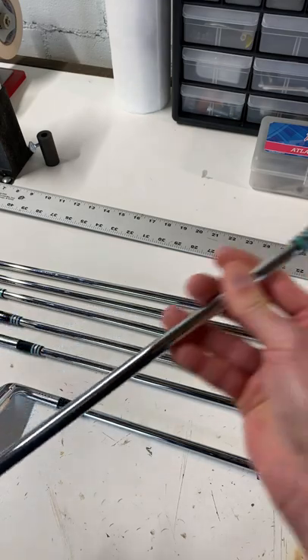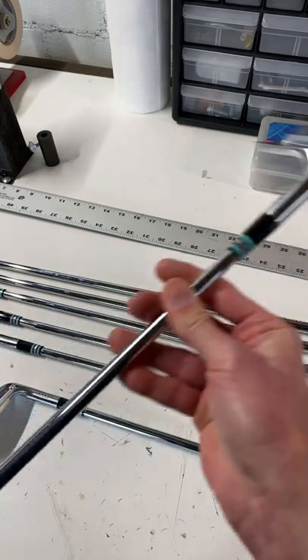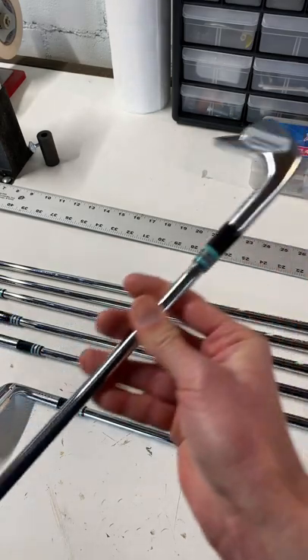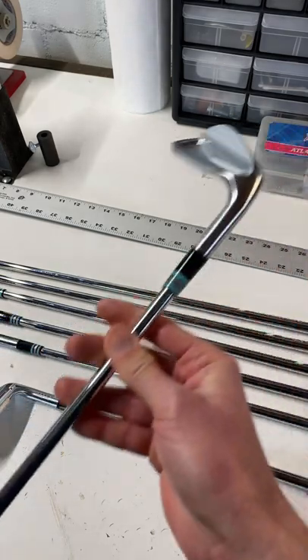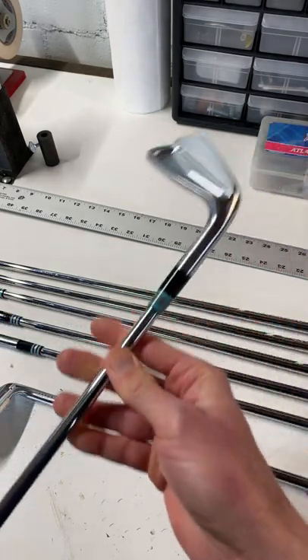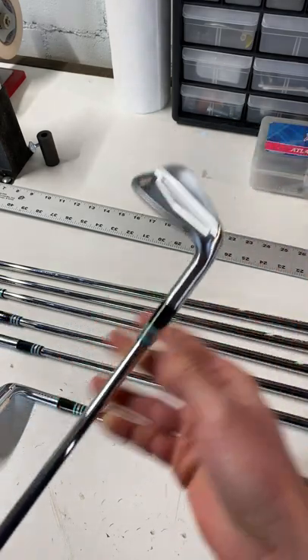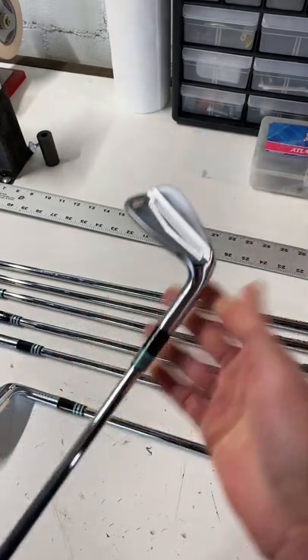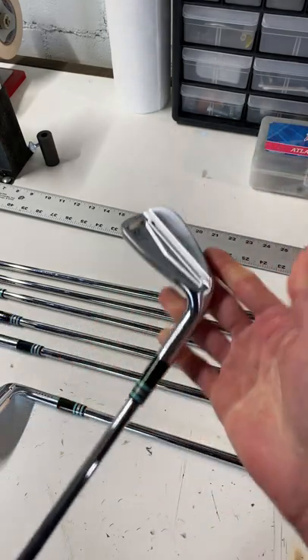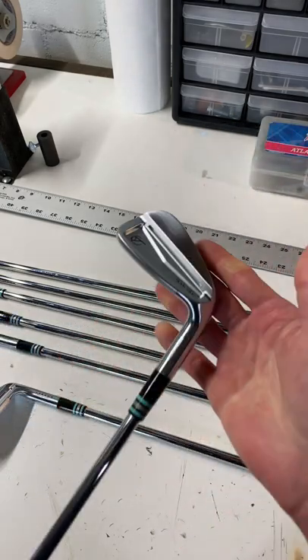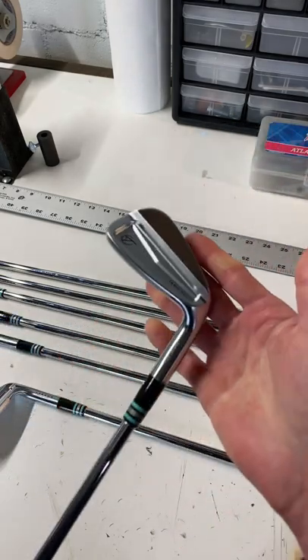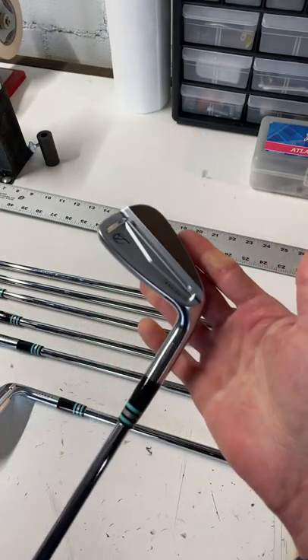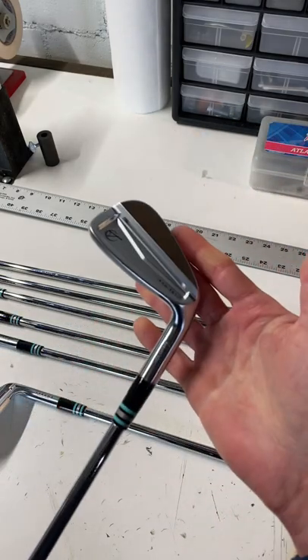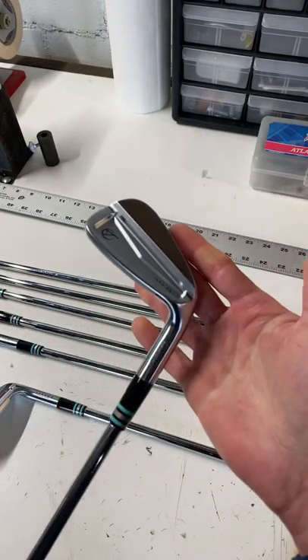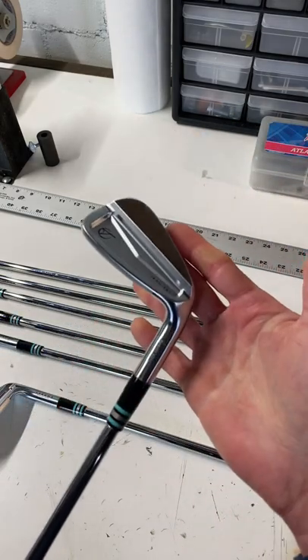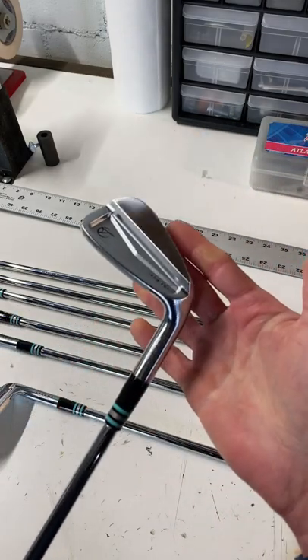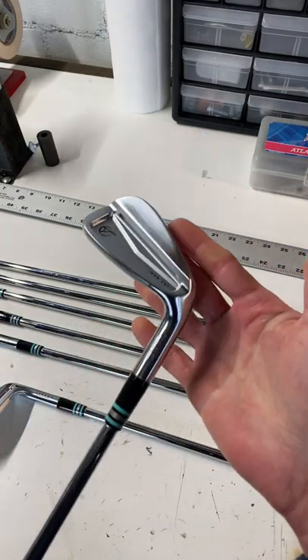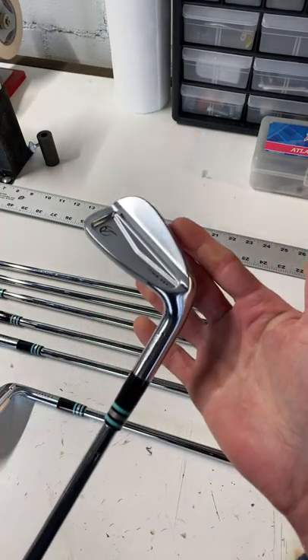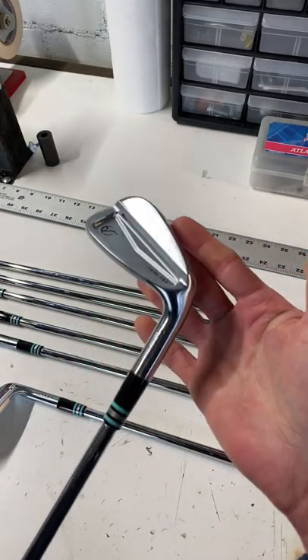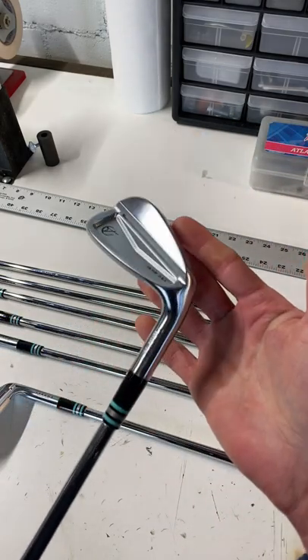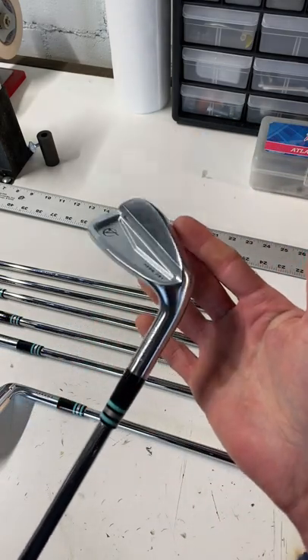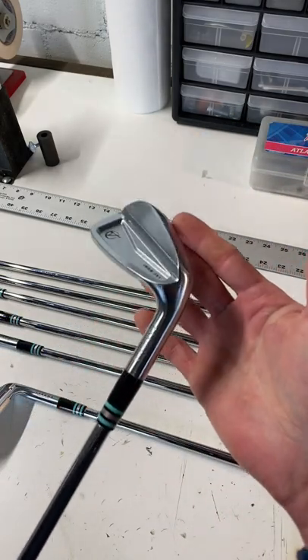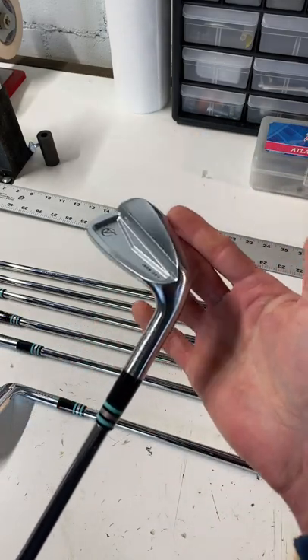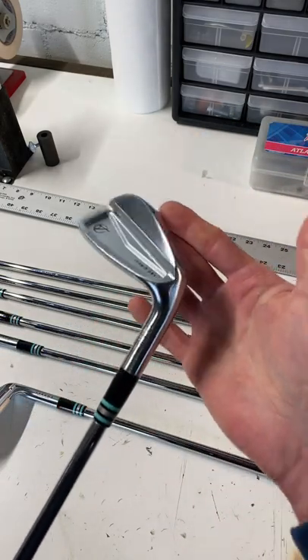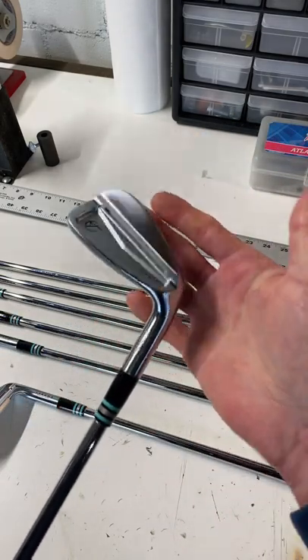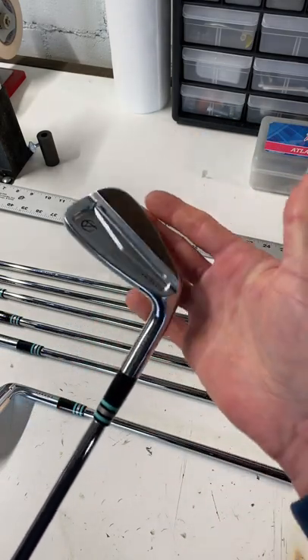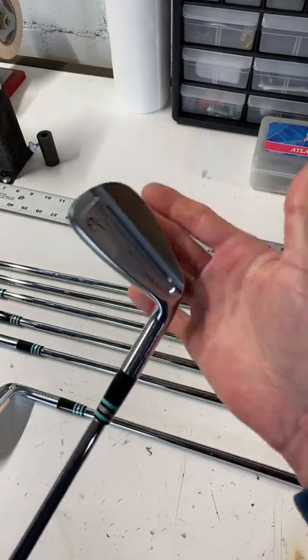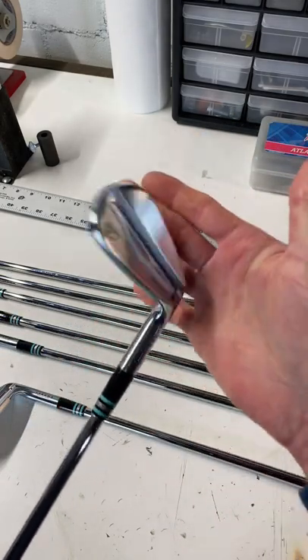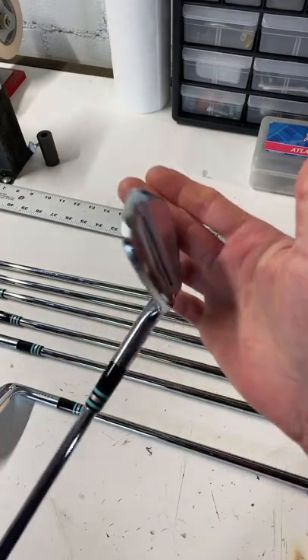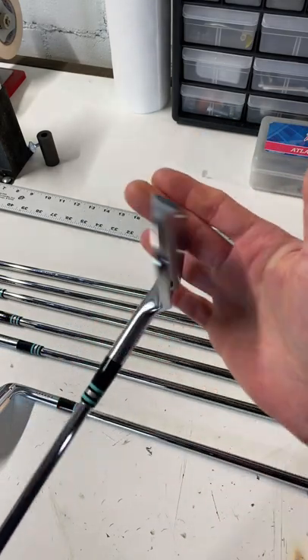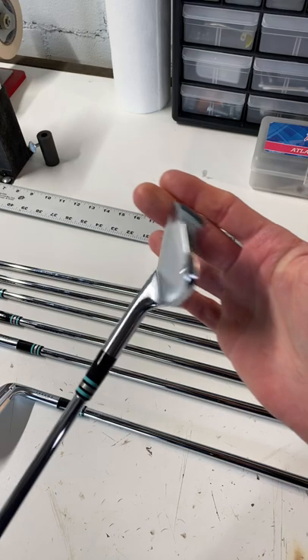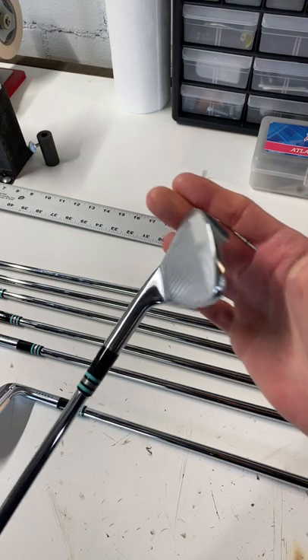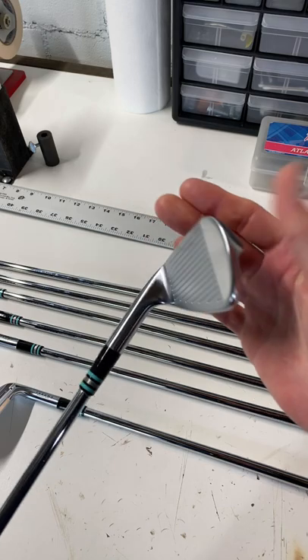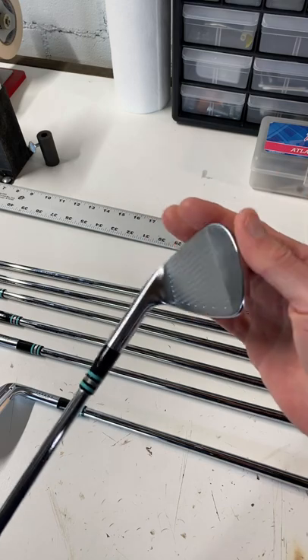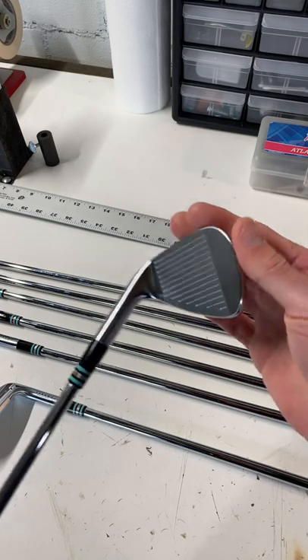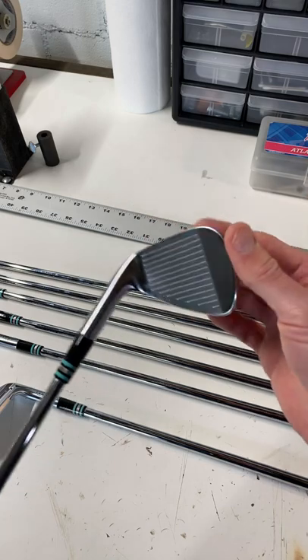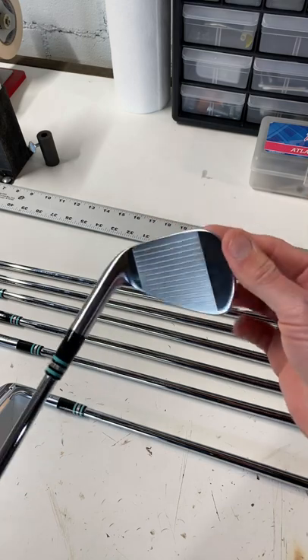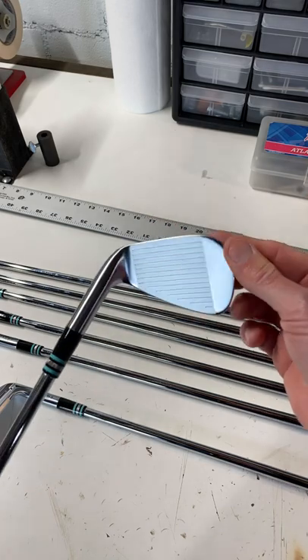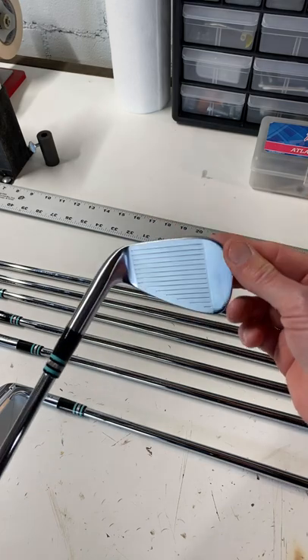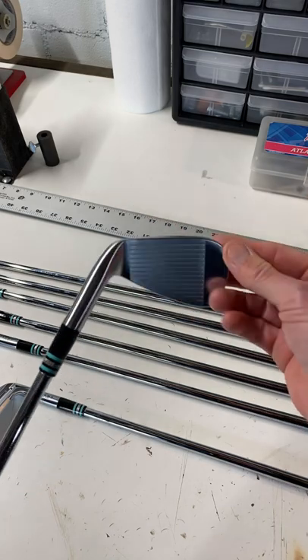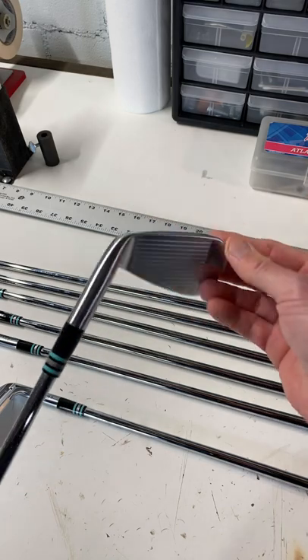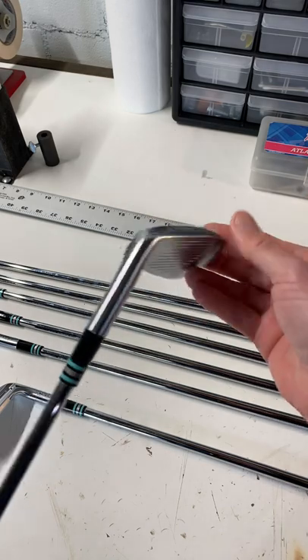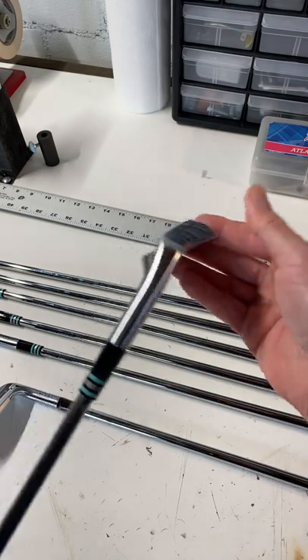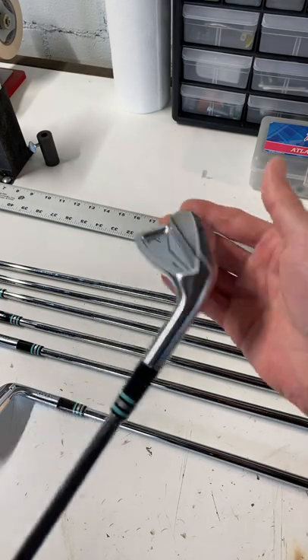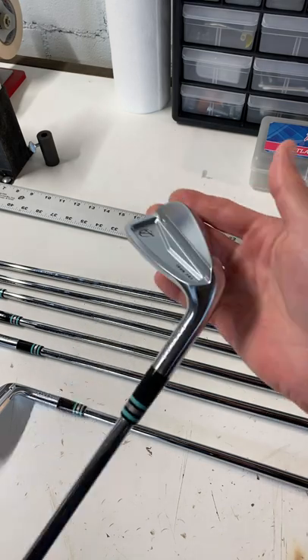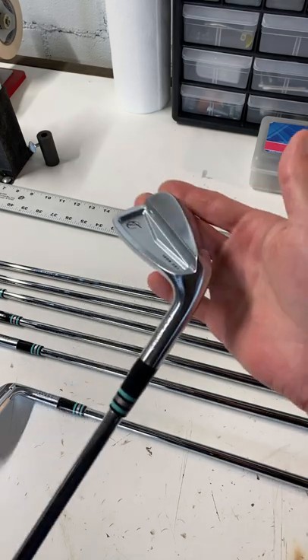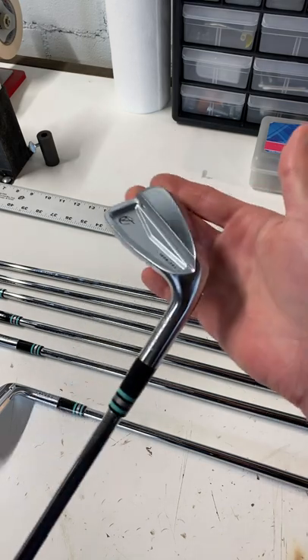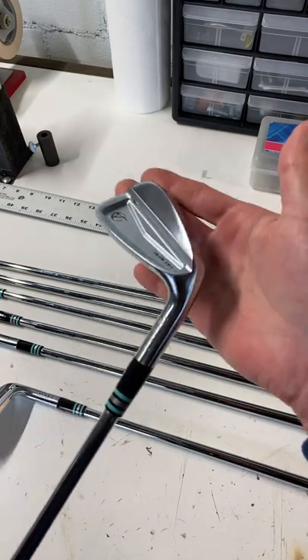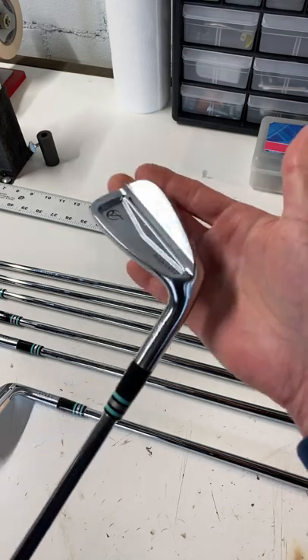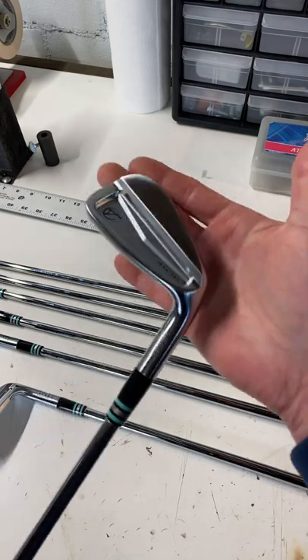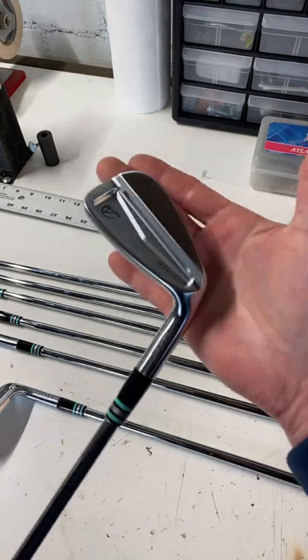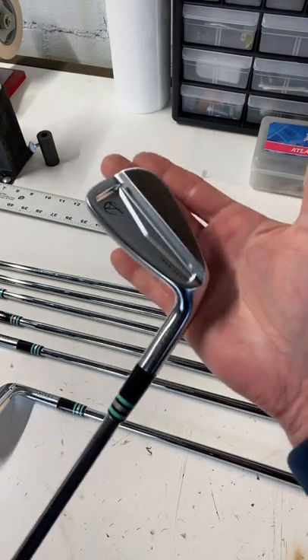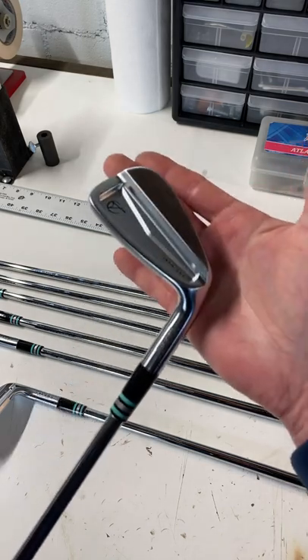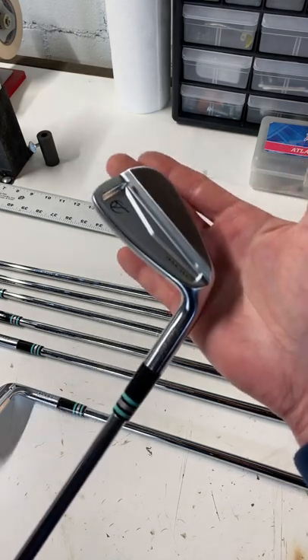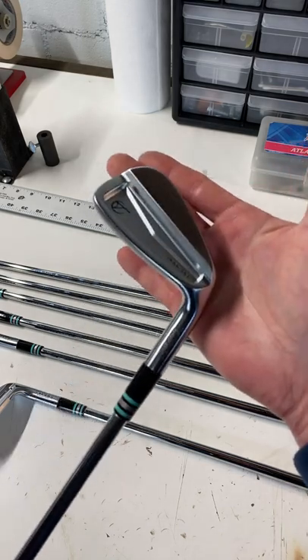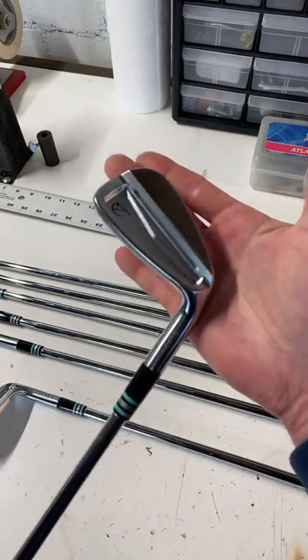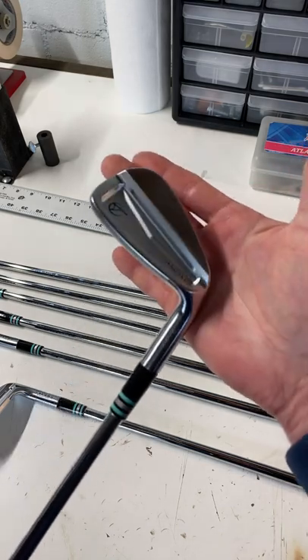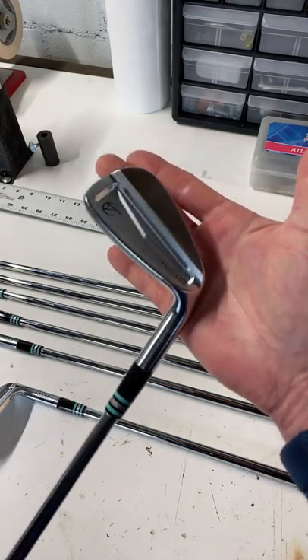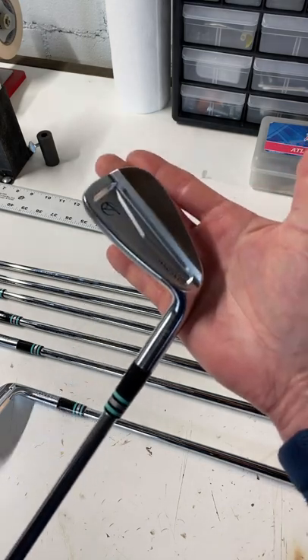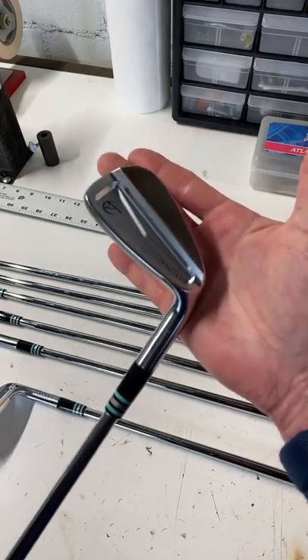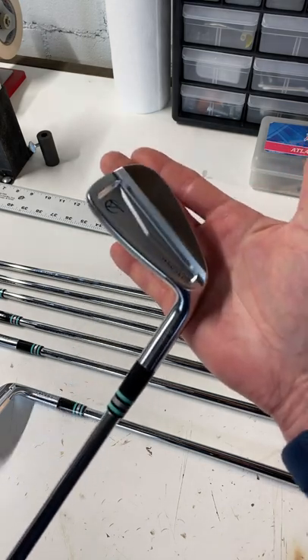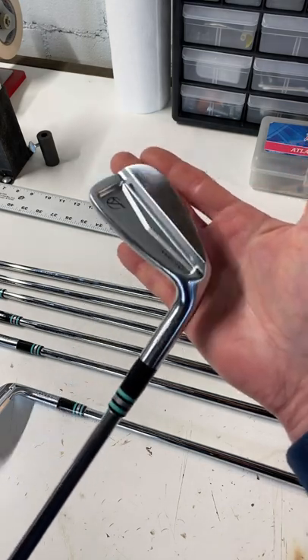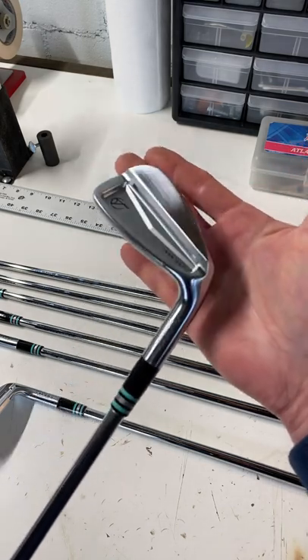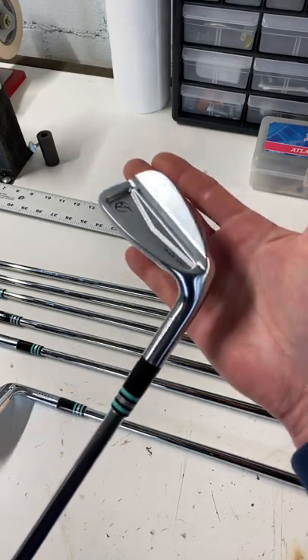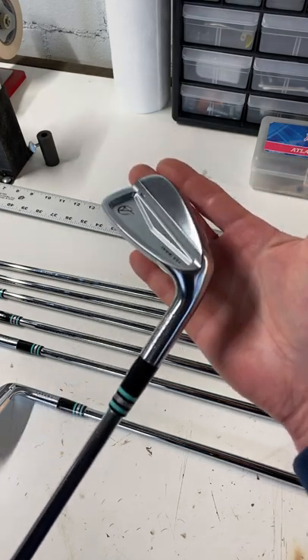Altogether, this is a beautiful golf club that's about to get shipped out to California for somebody, so I think they're really going to like it.